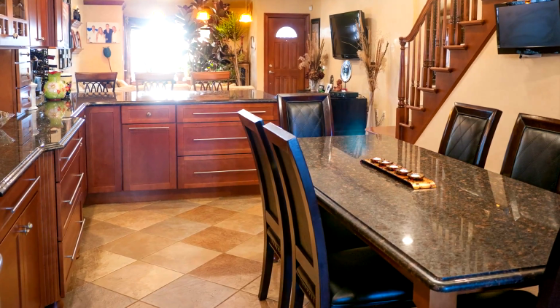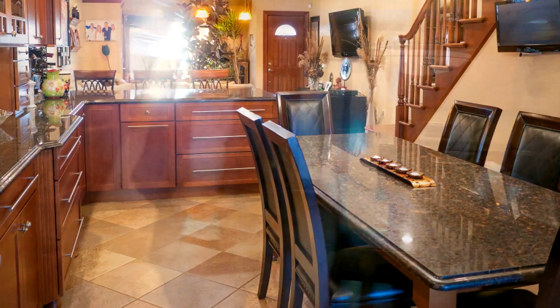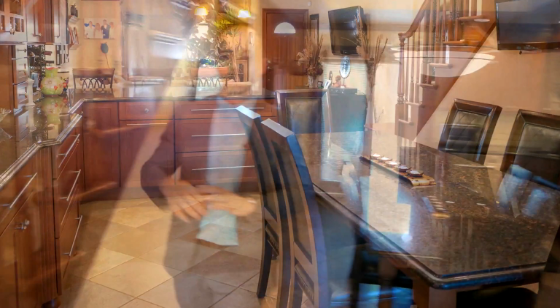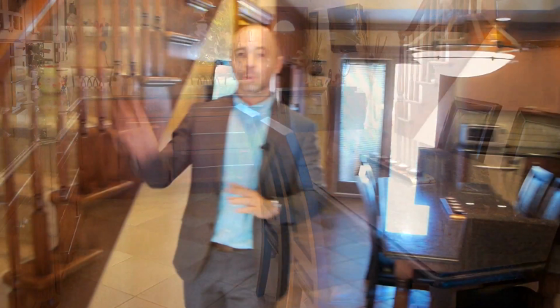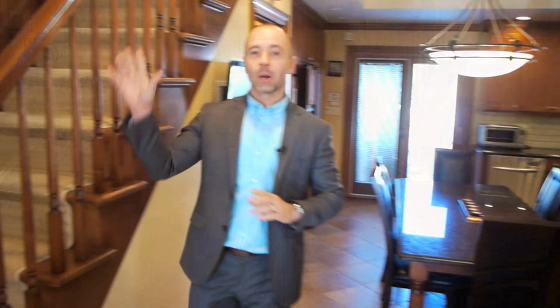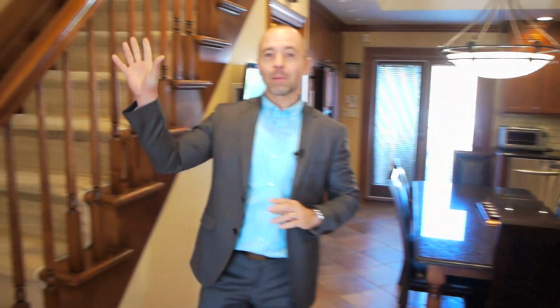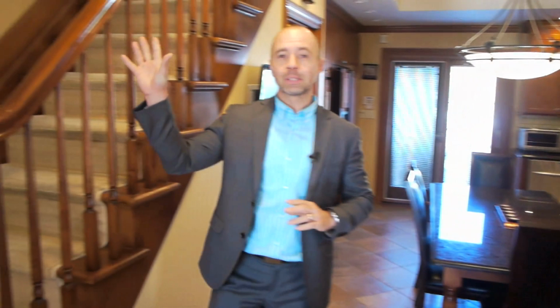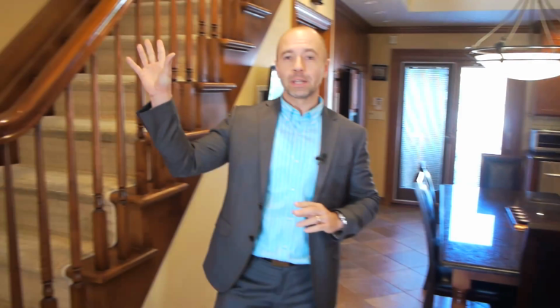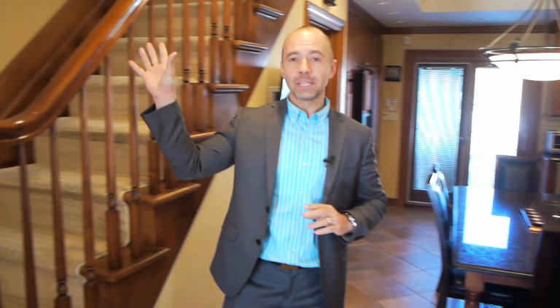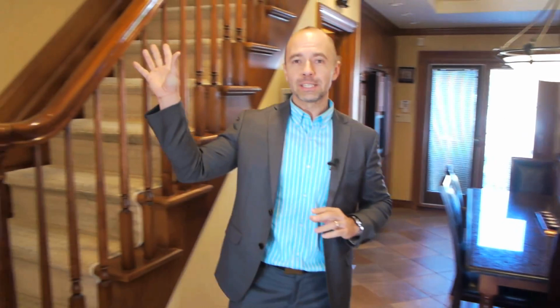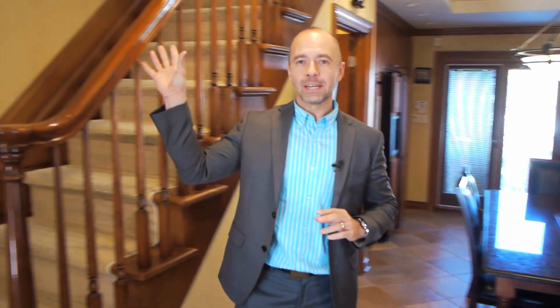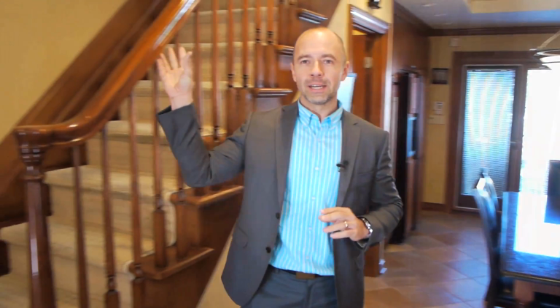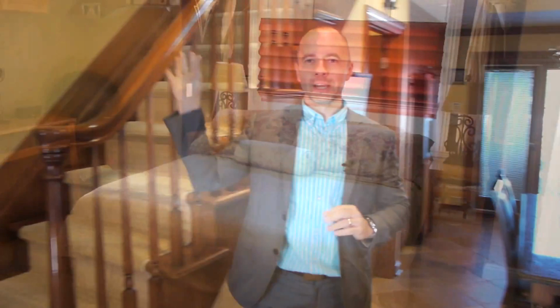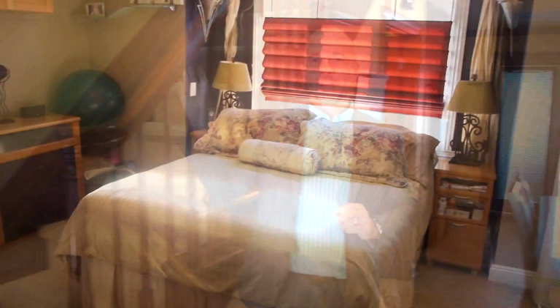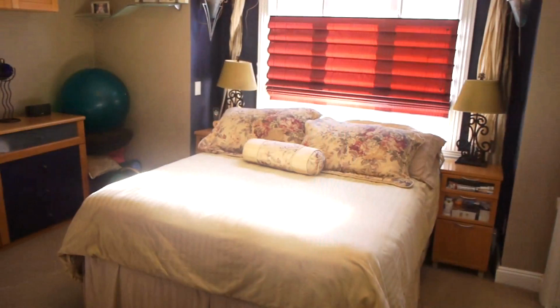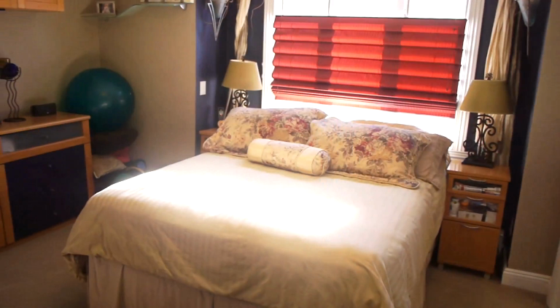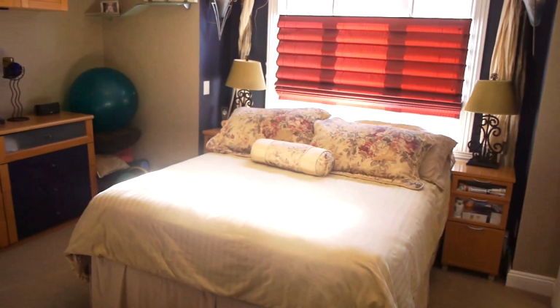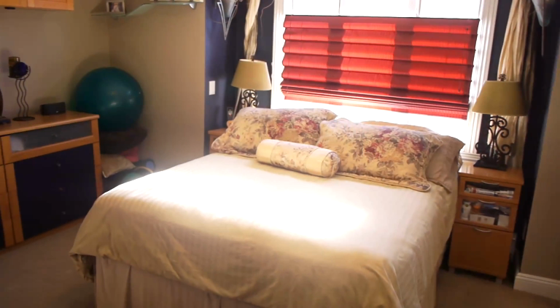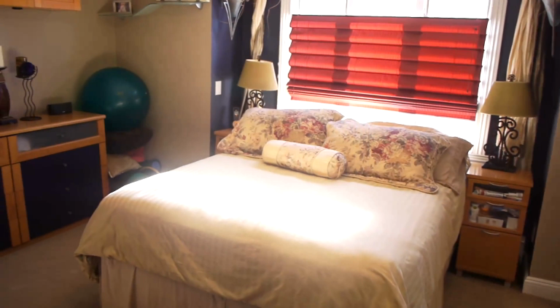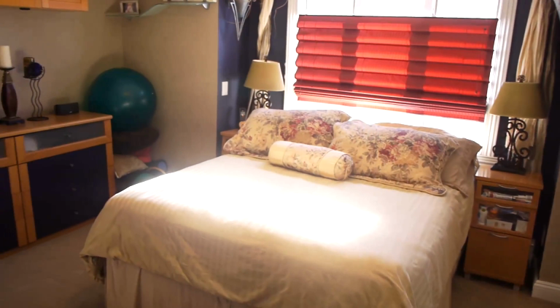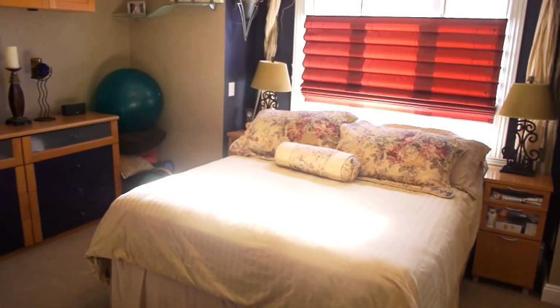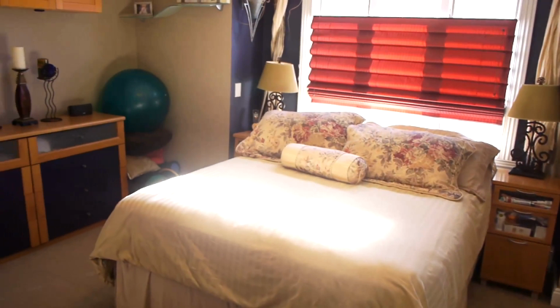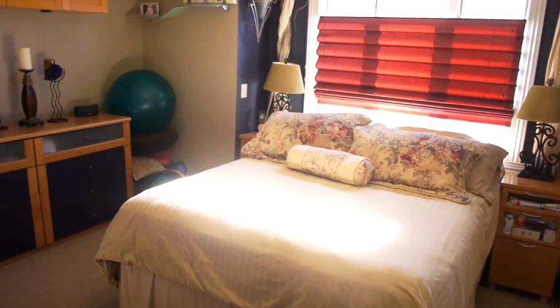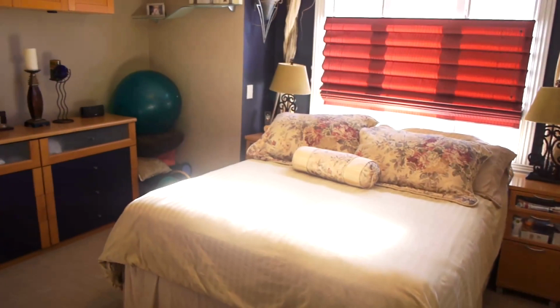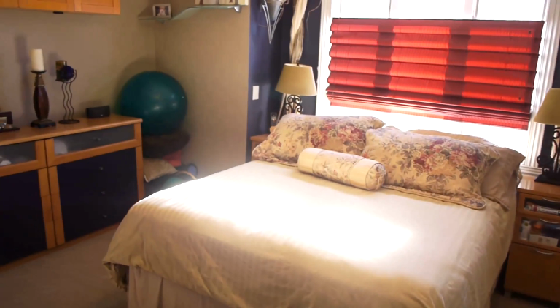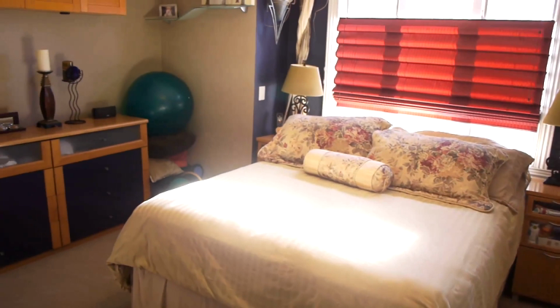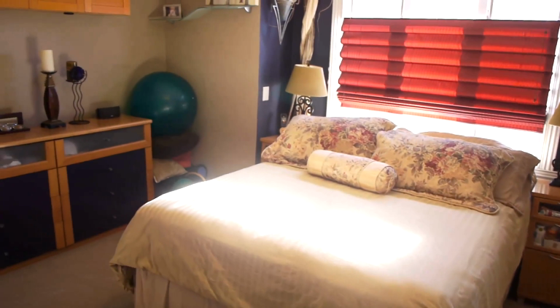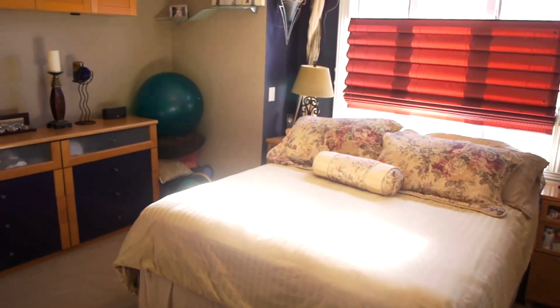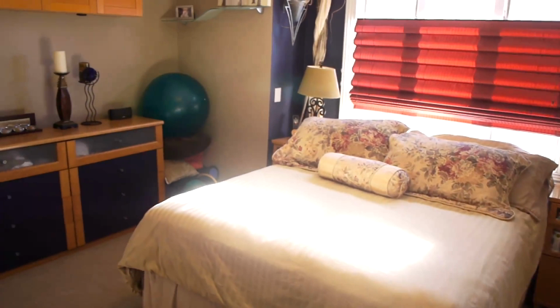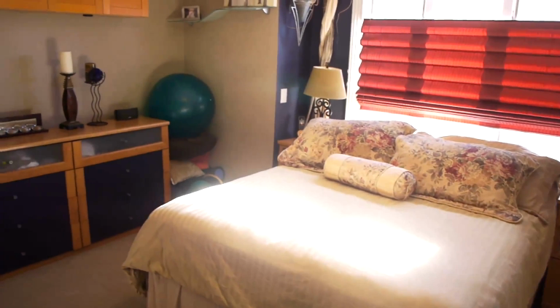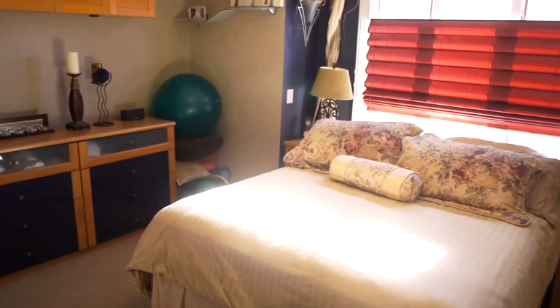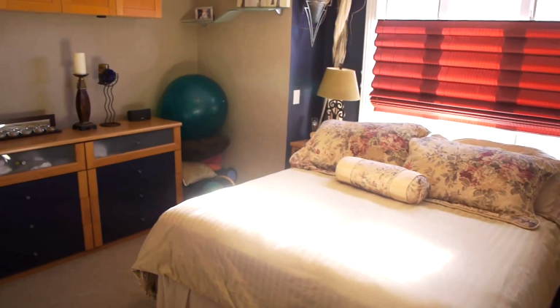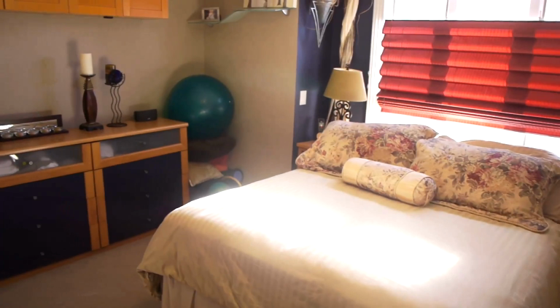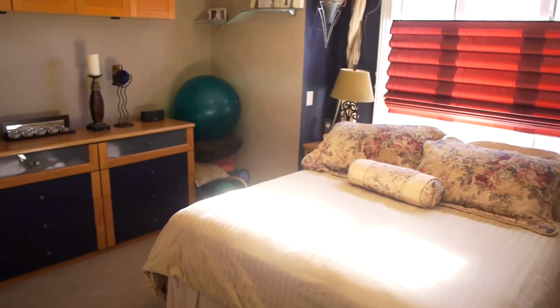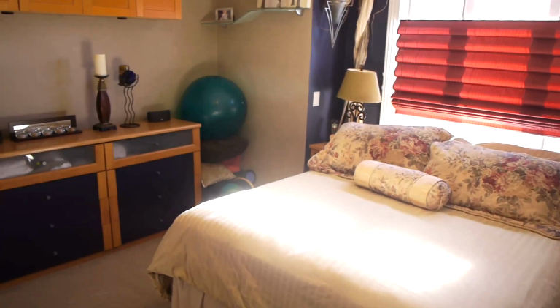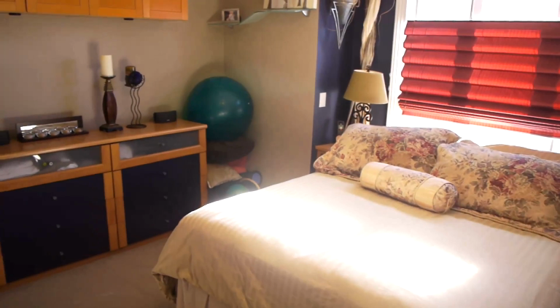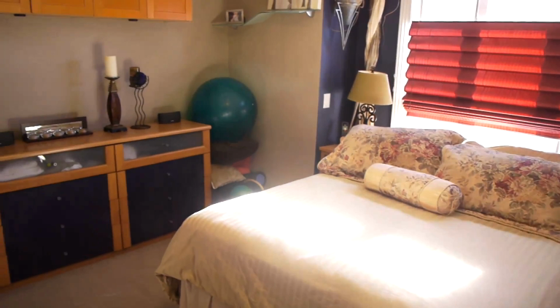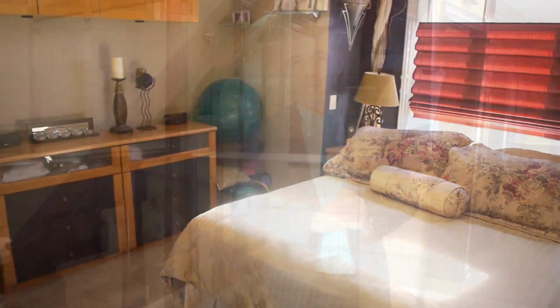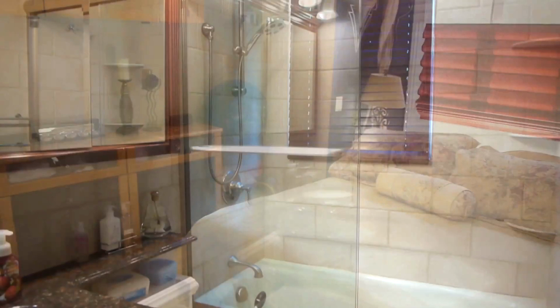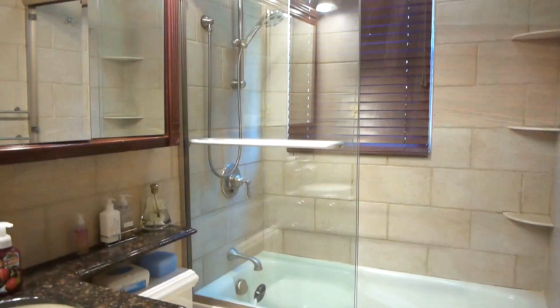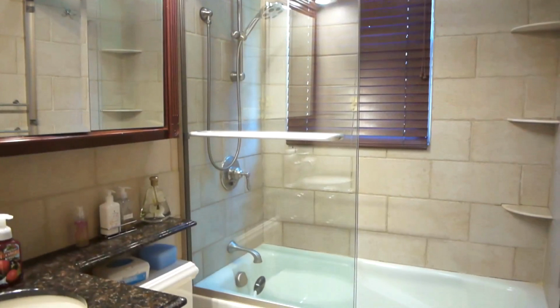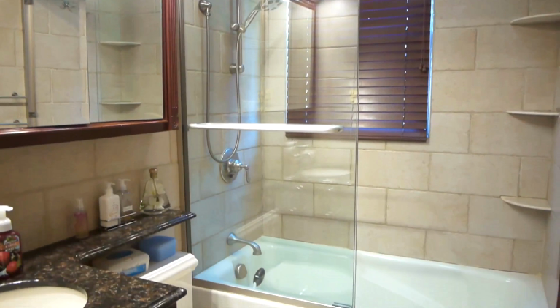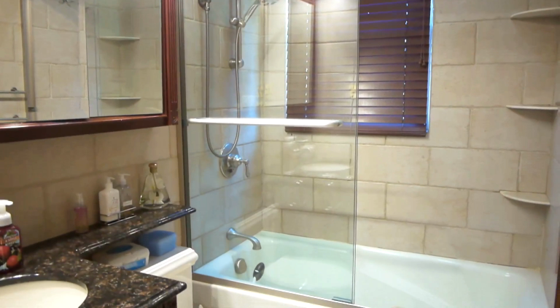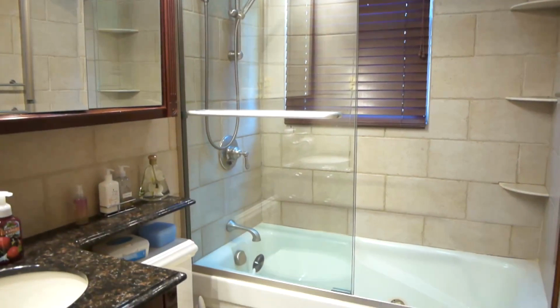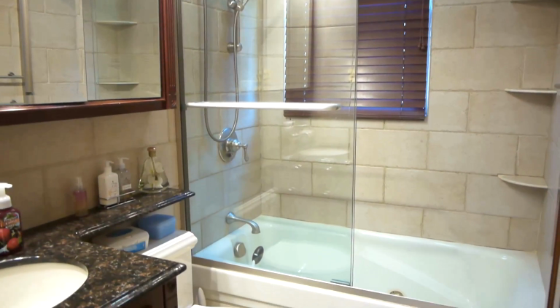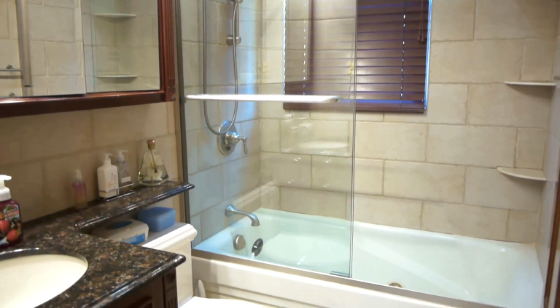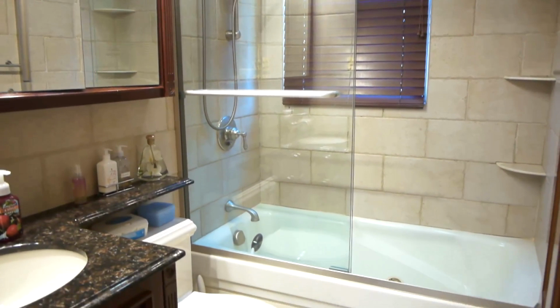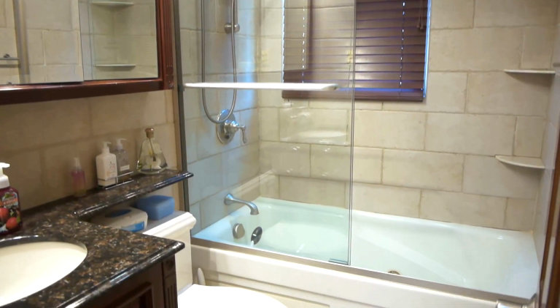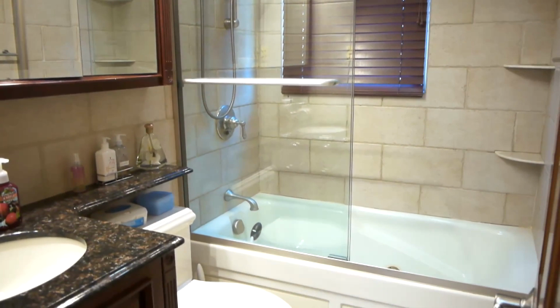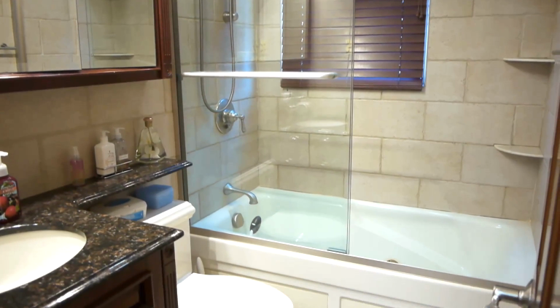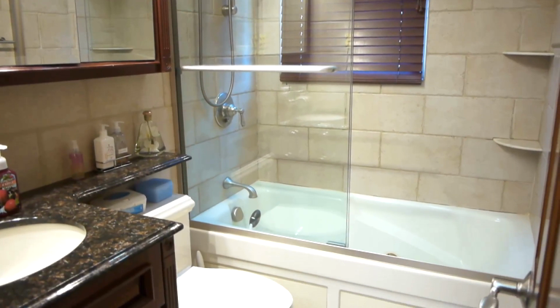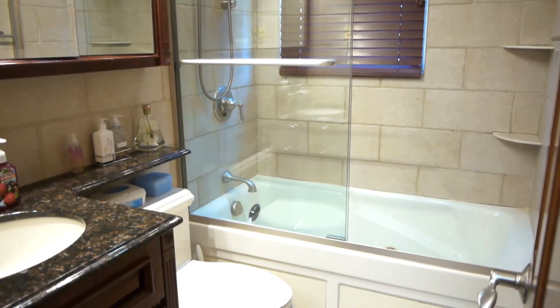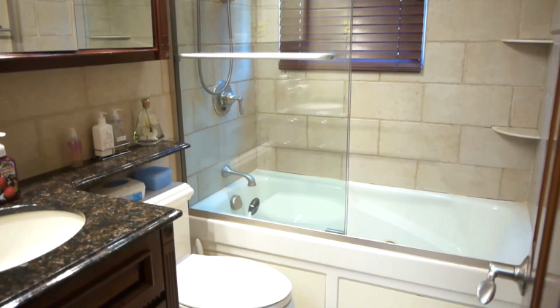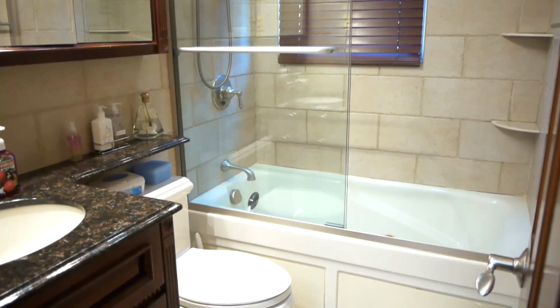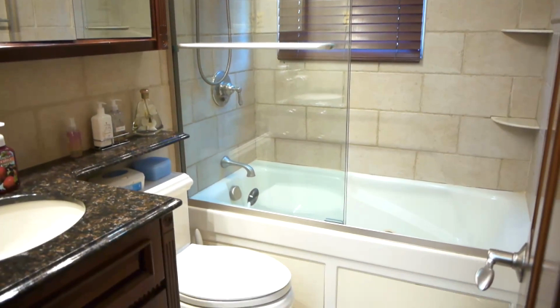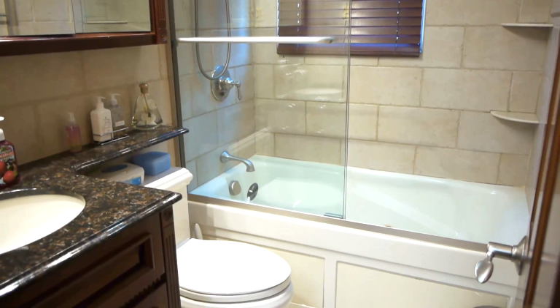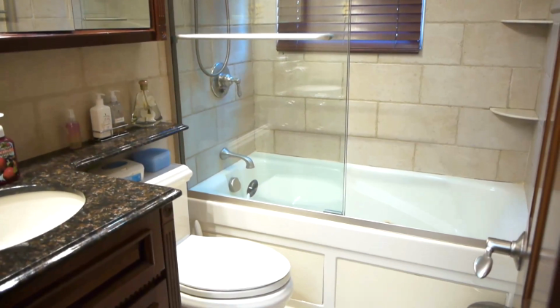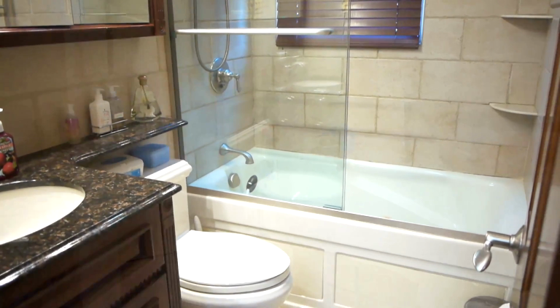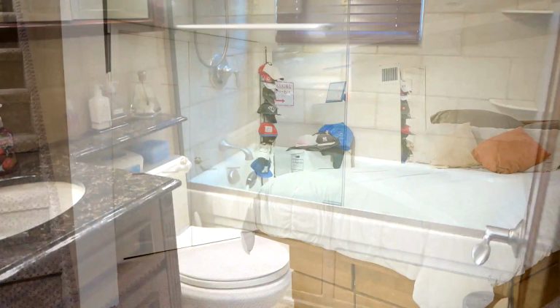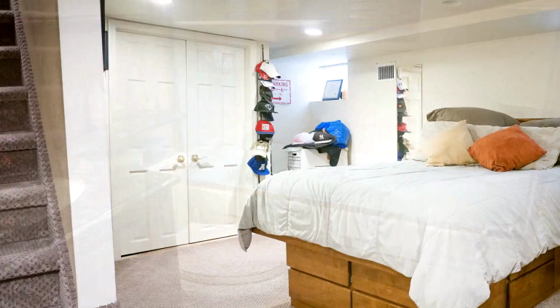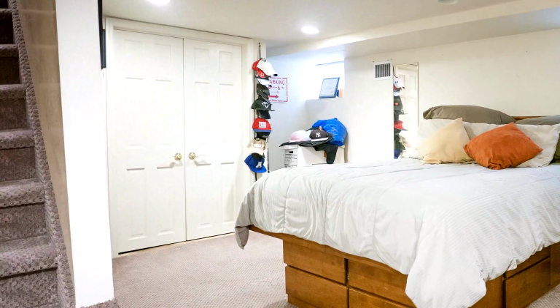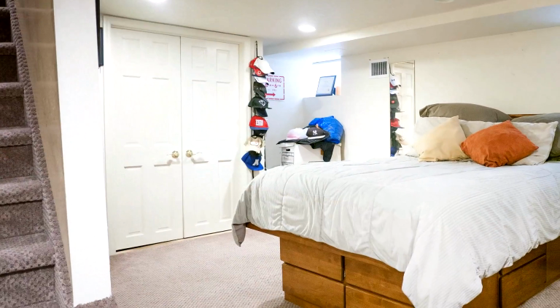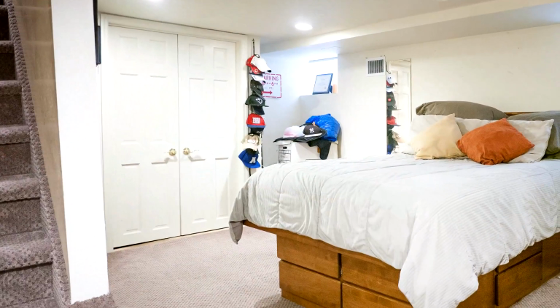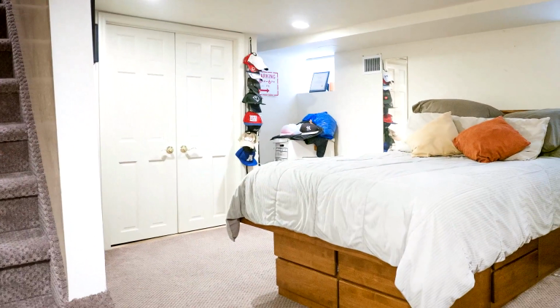As we go upstairs you'll find three bedrooms and a beautiful bathroom with a jacuzzi. The basement is finished as well.